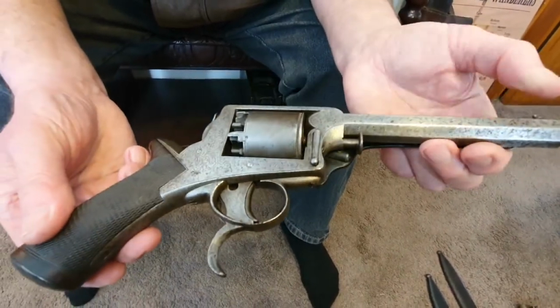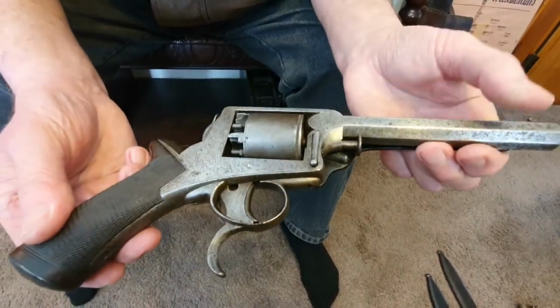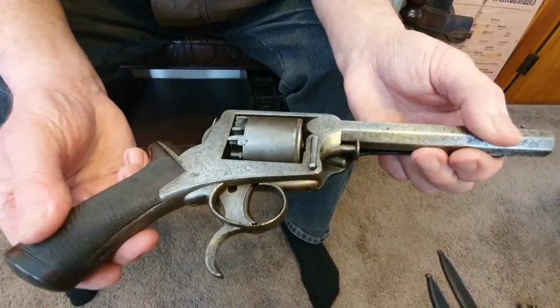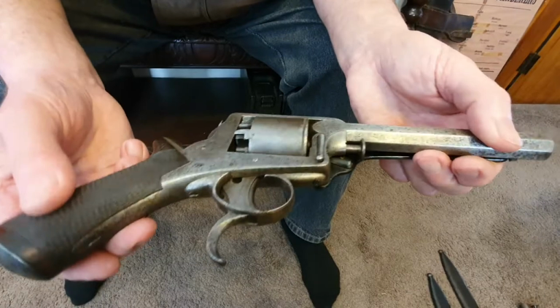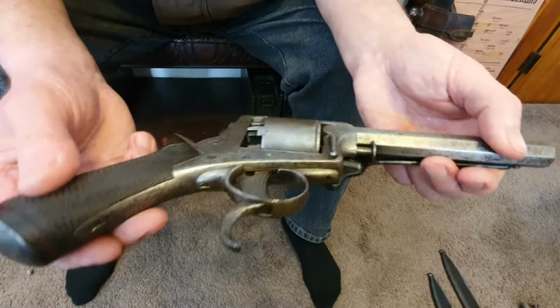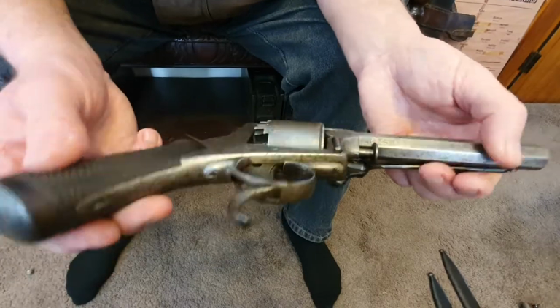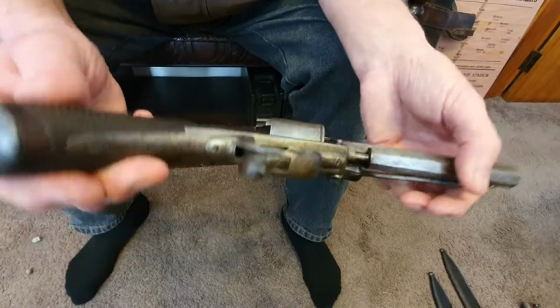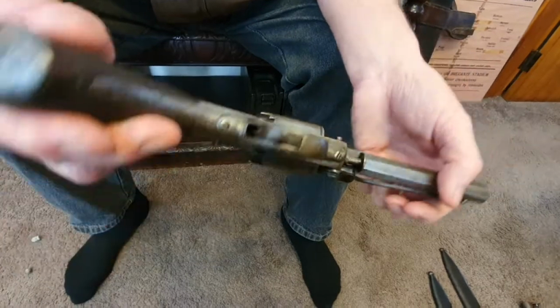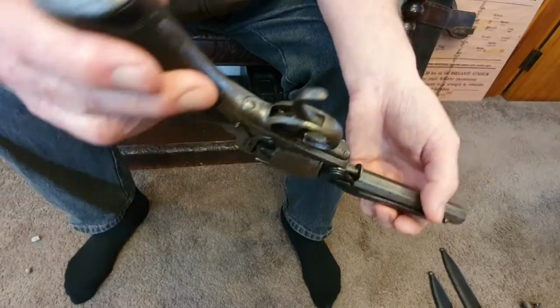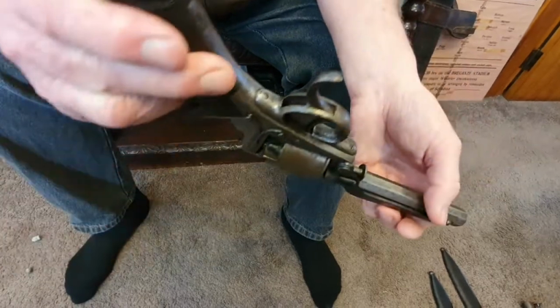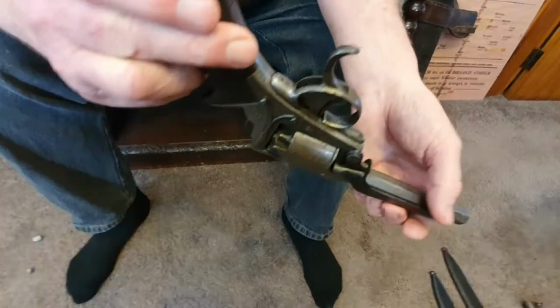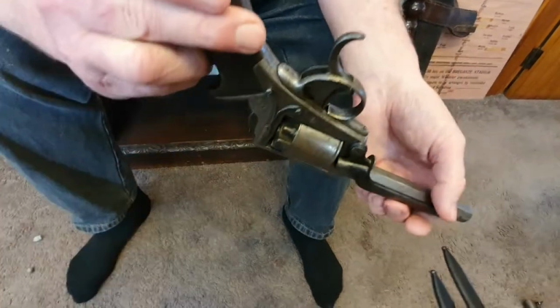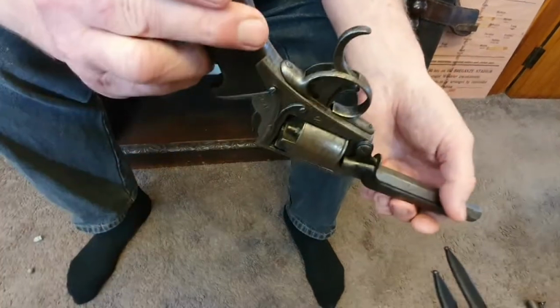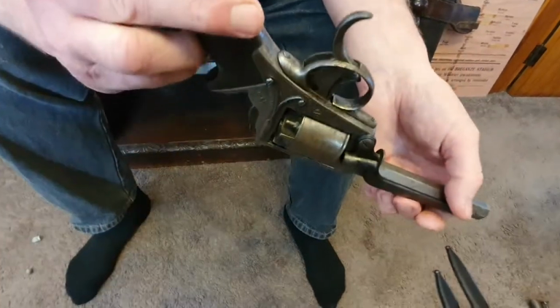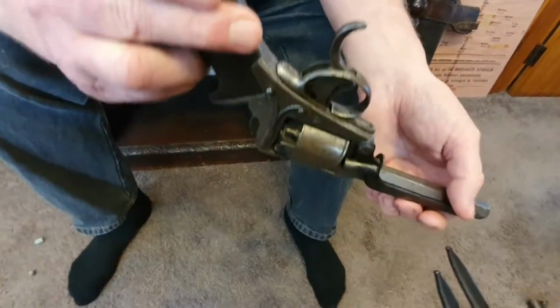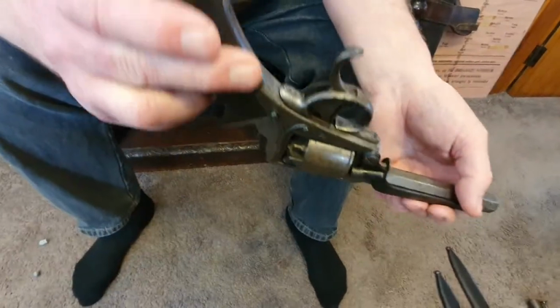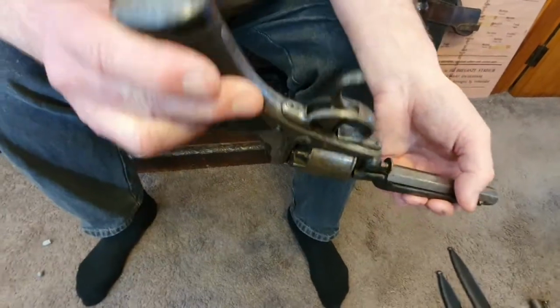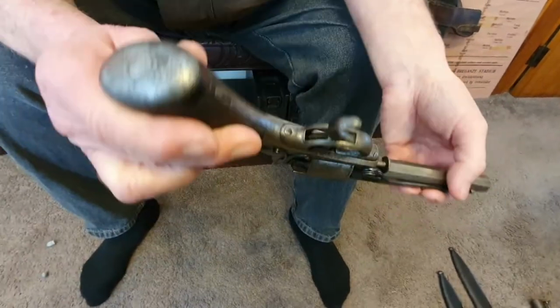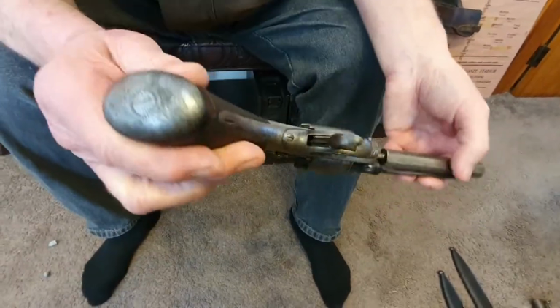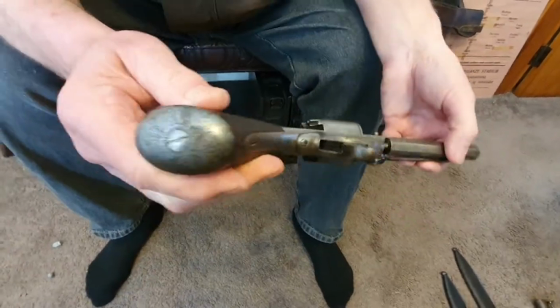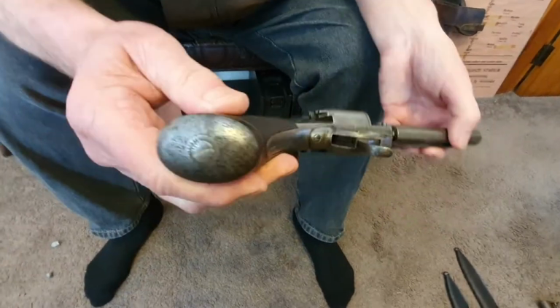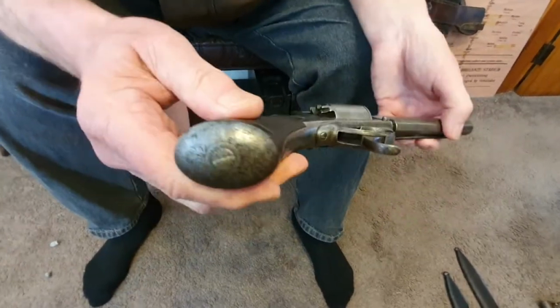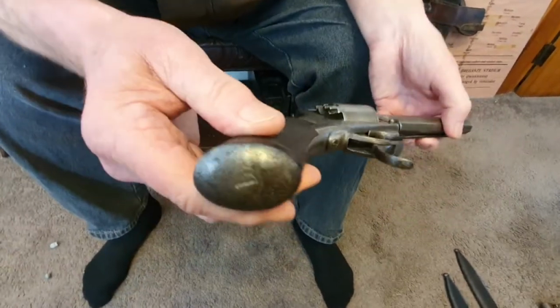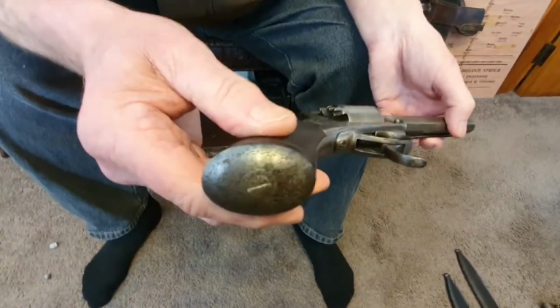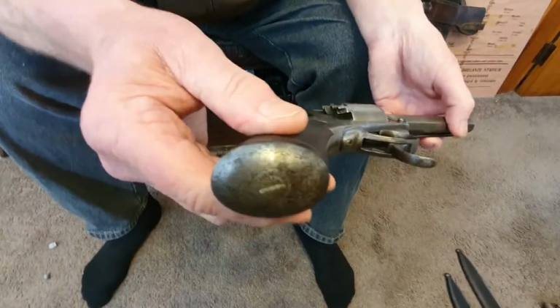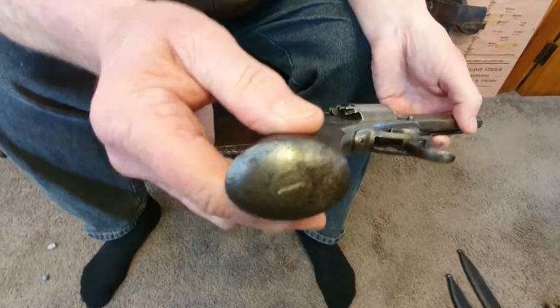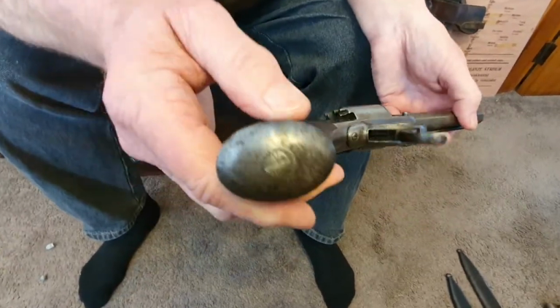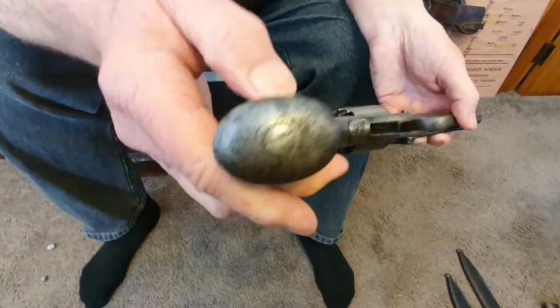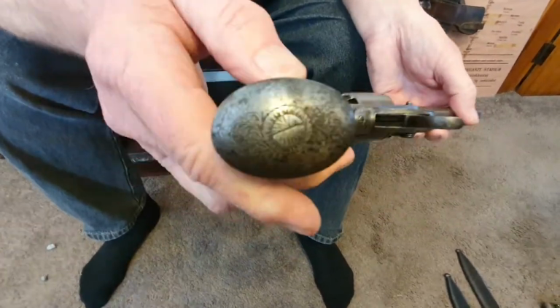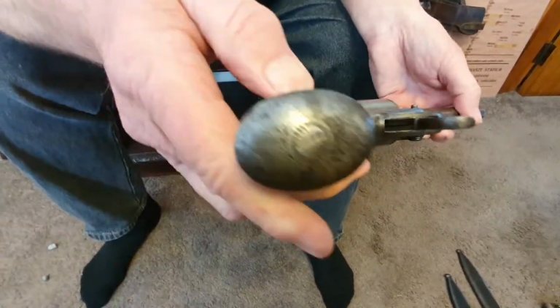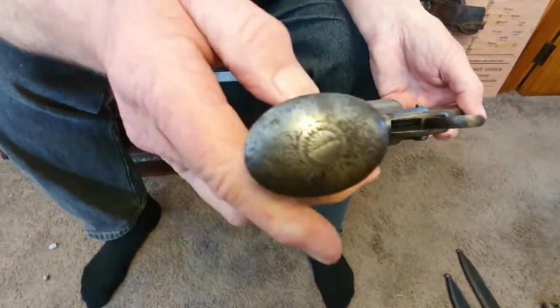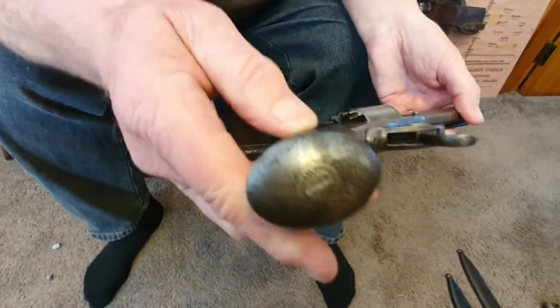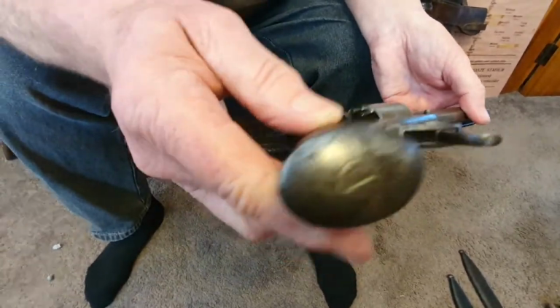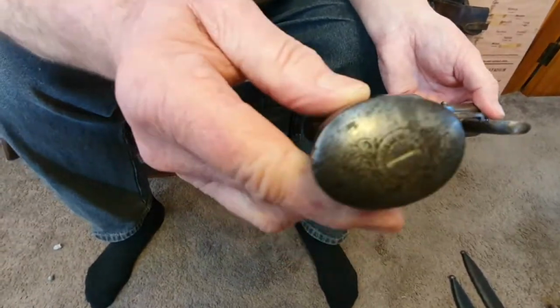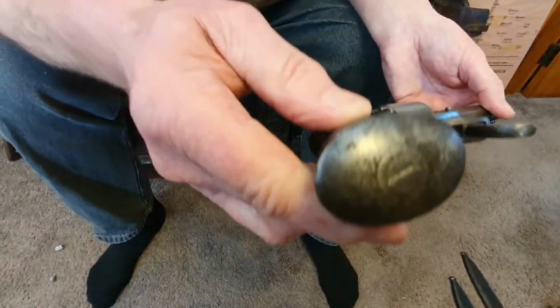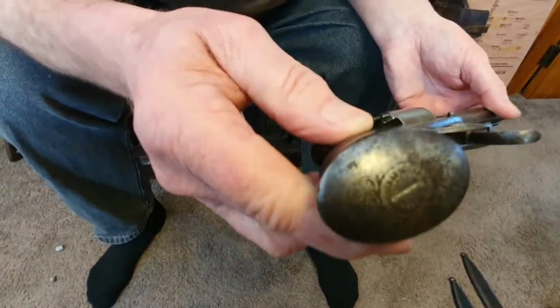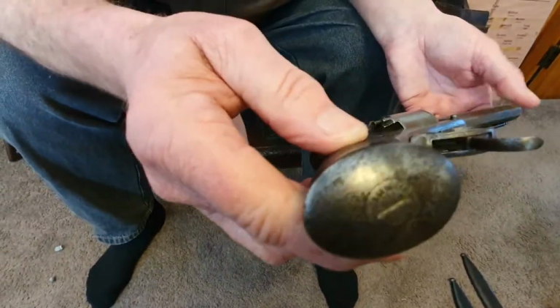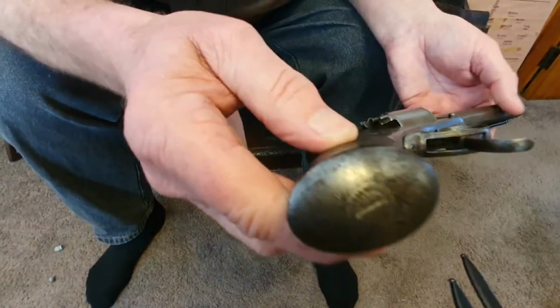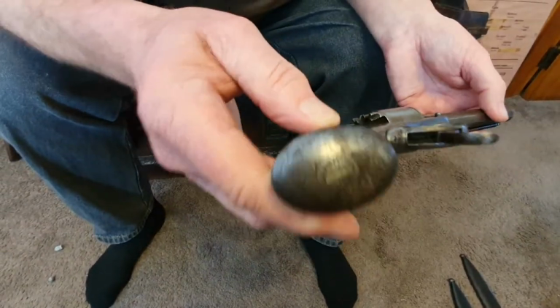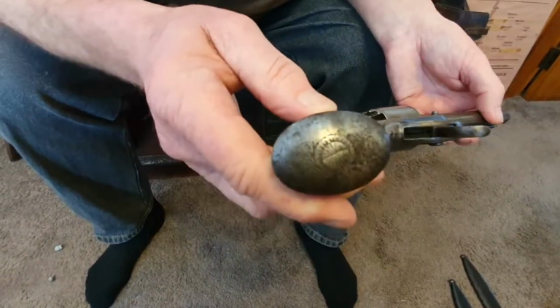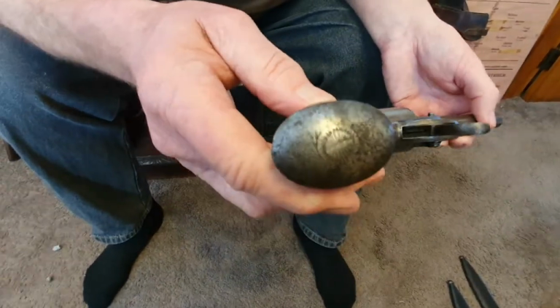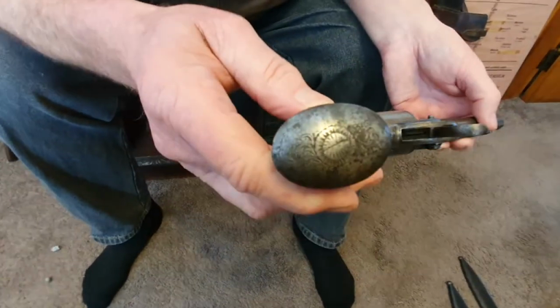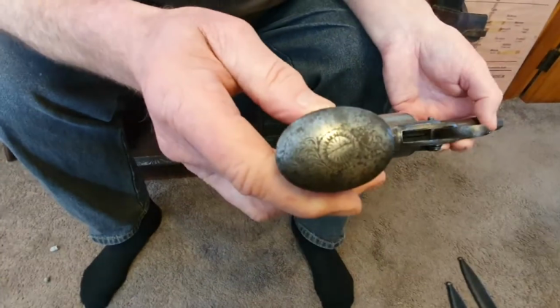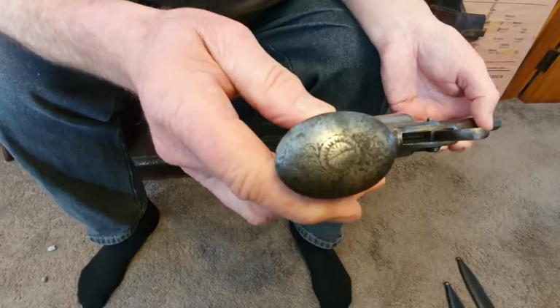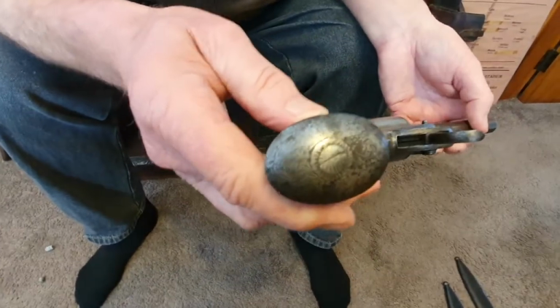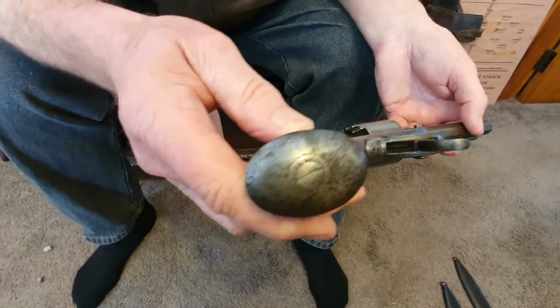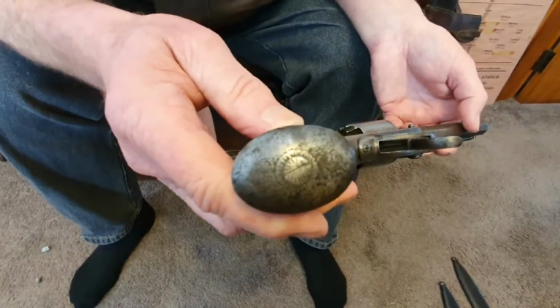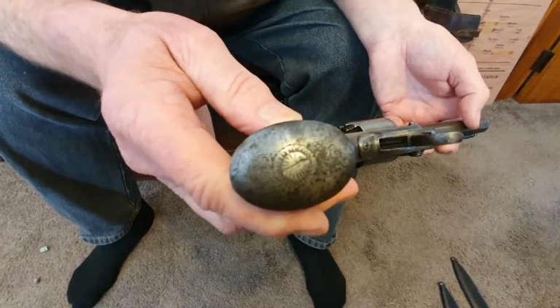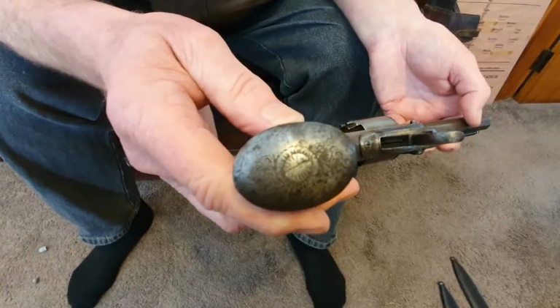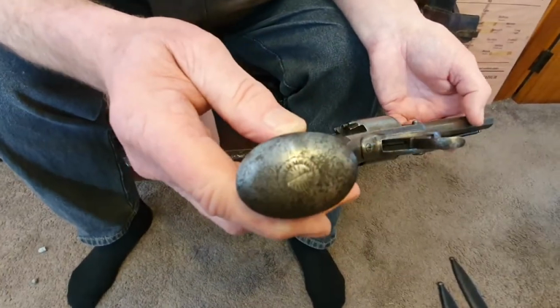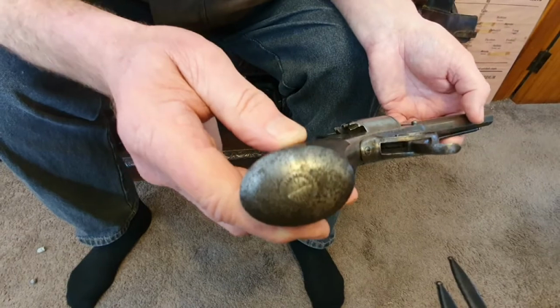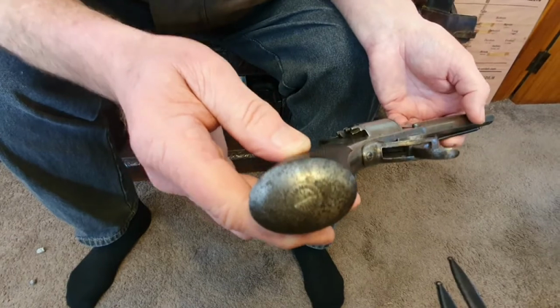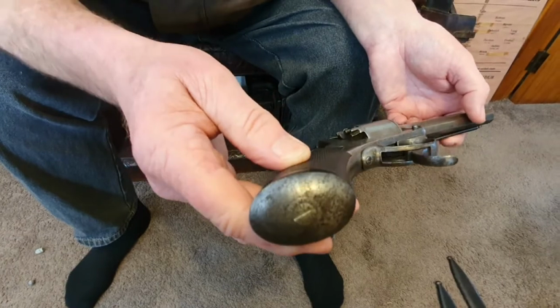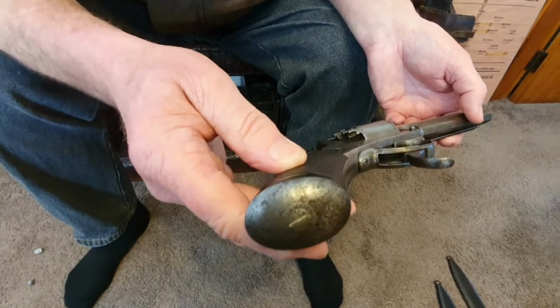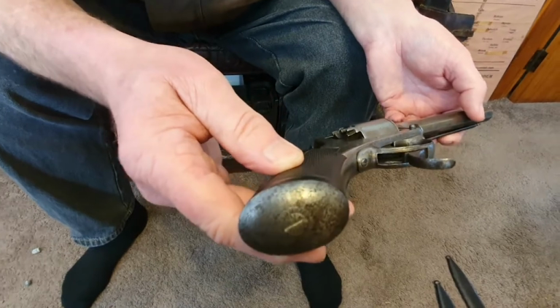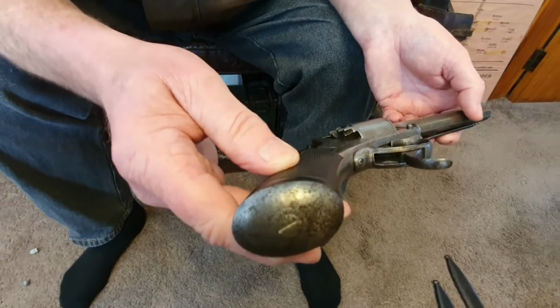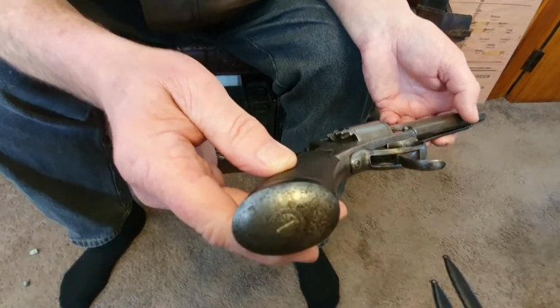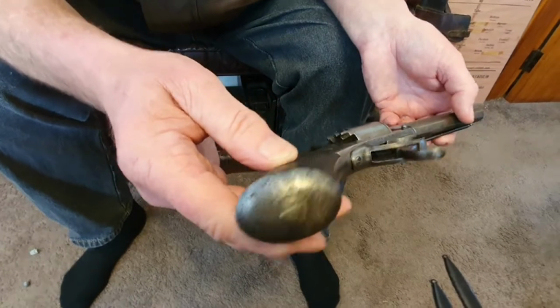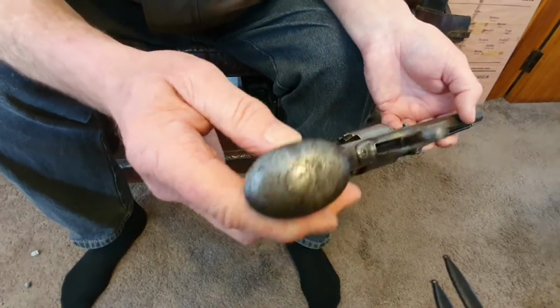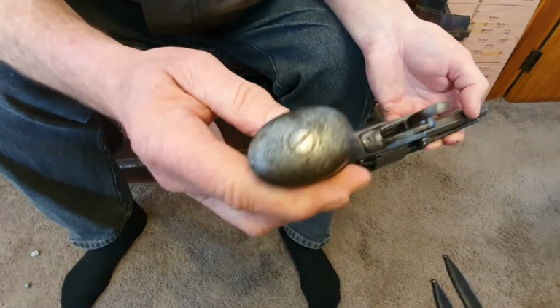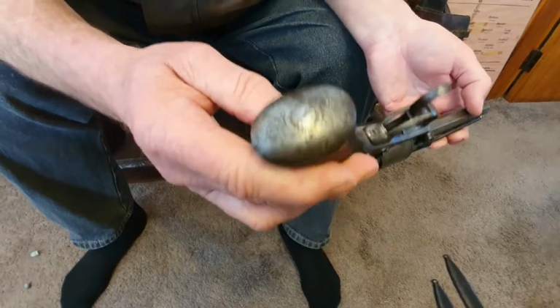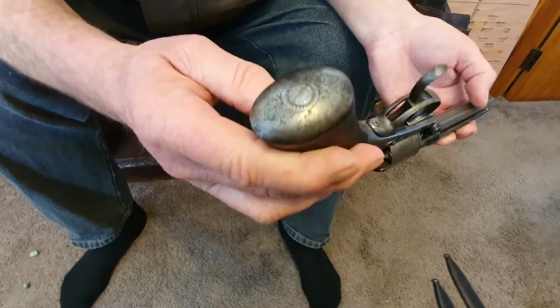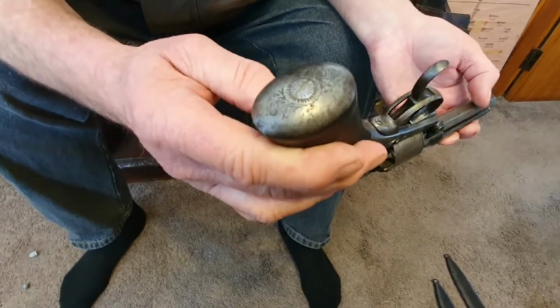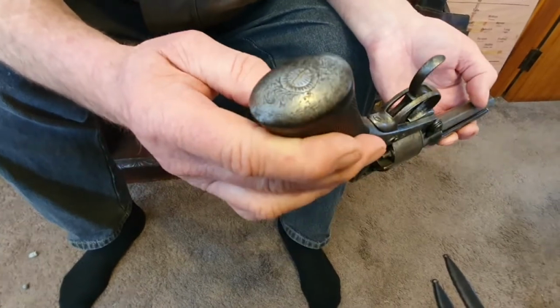There's a wee bit of engraving on the butt cap there as well.